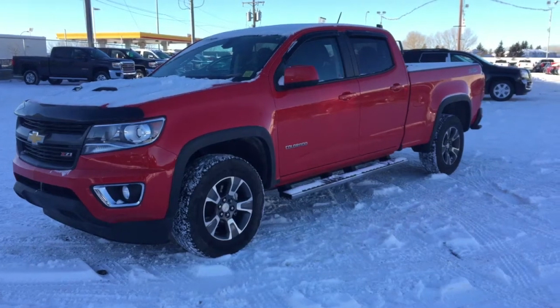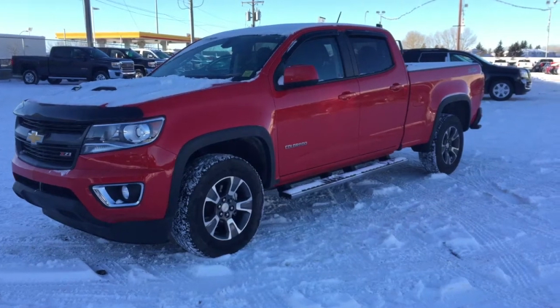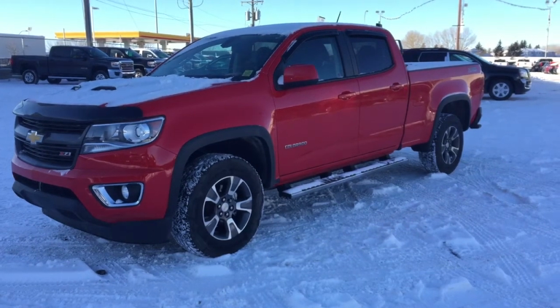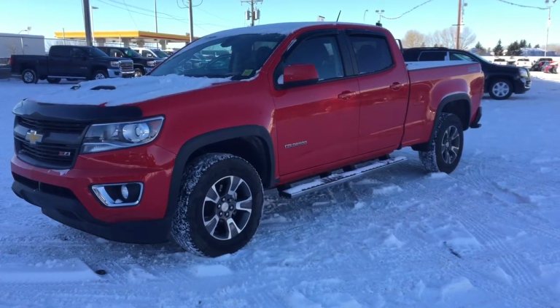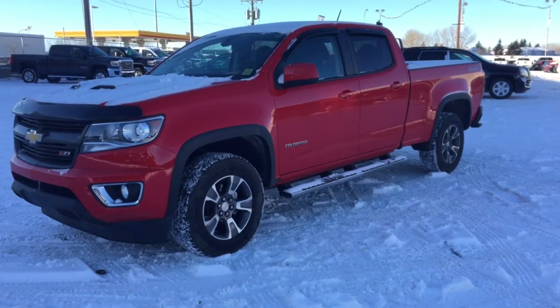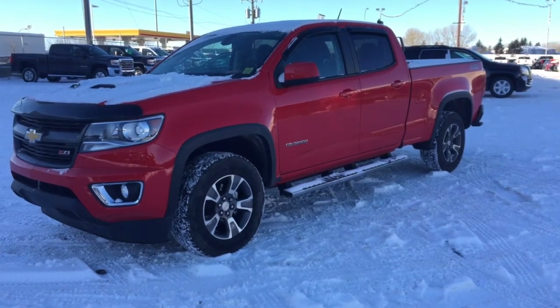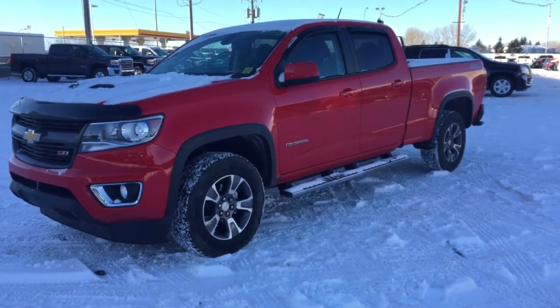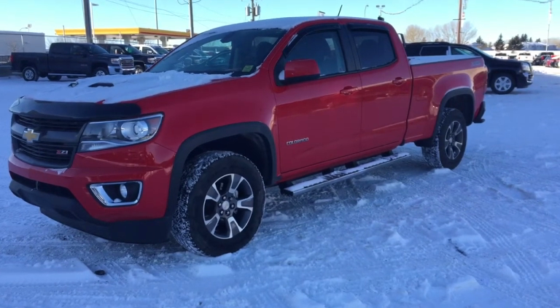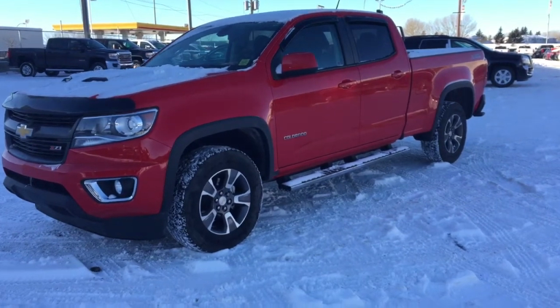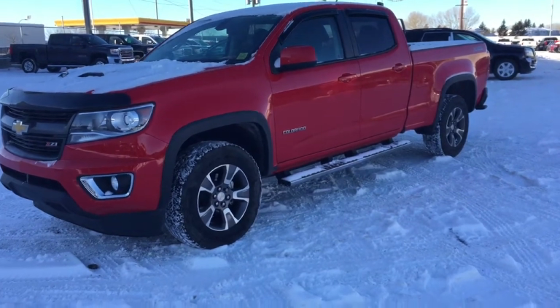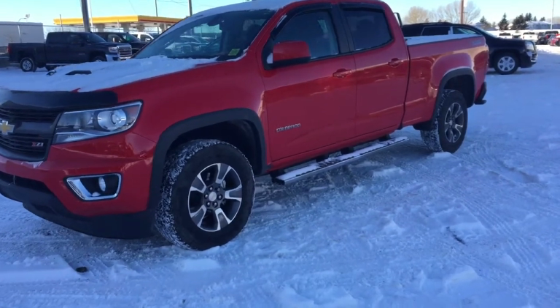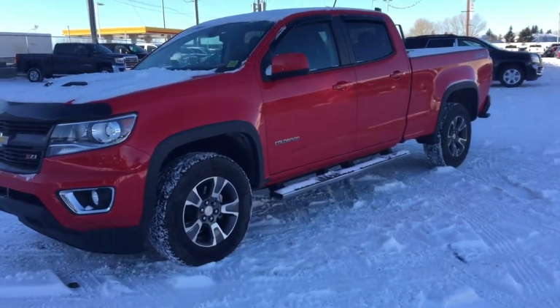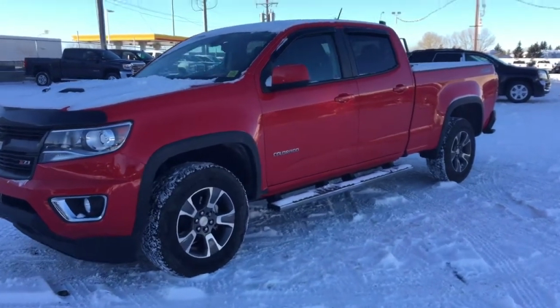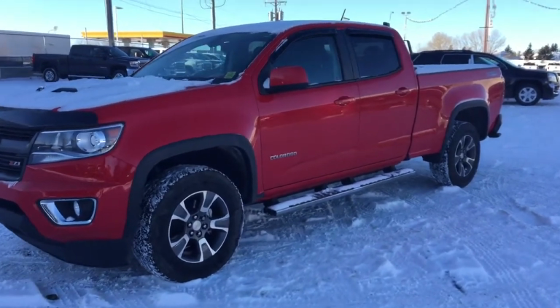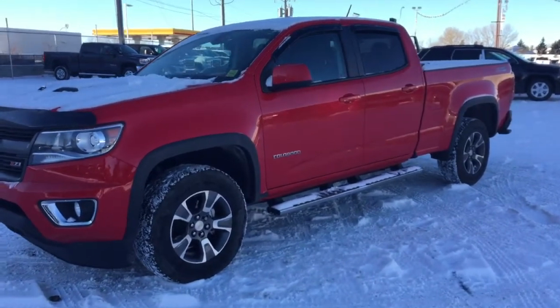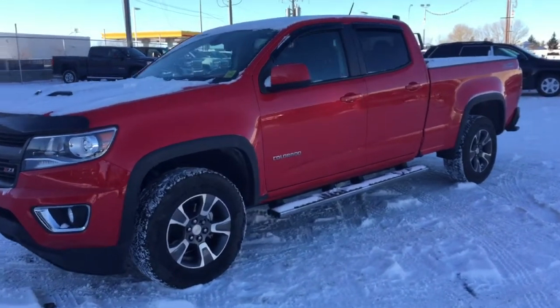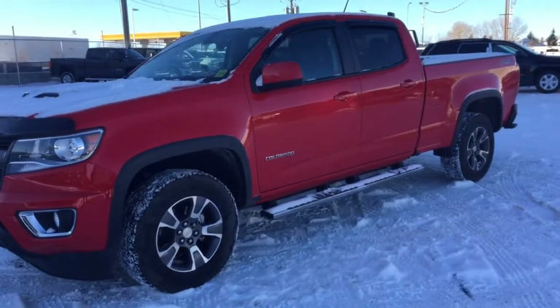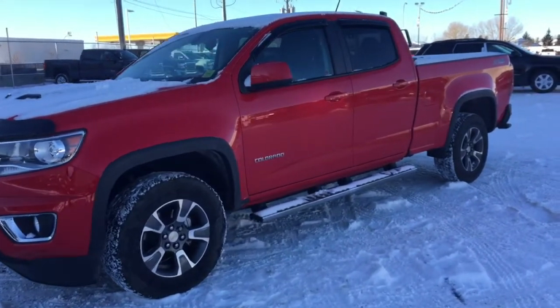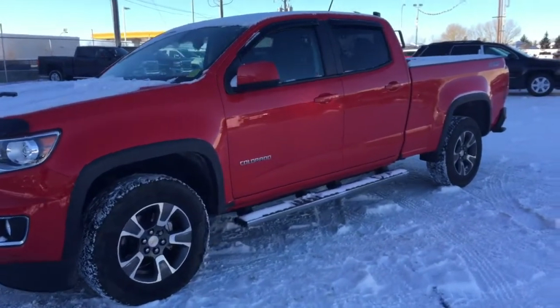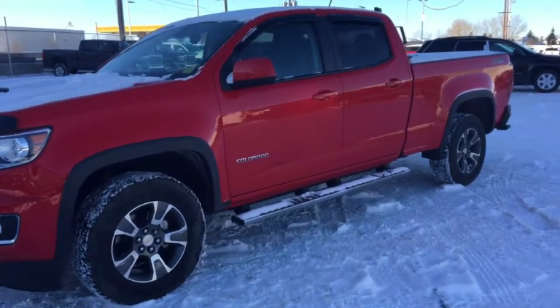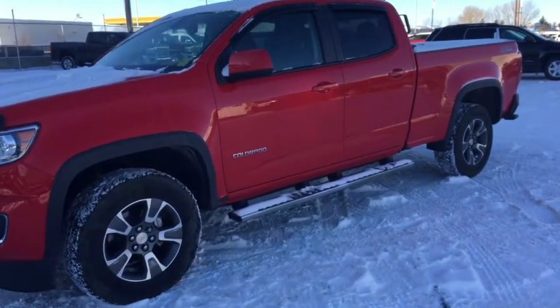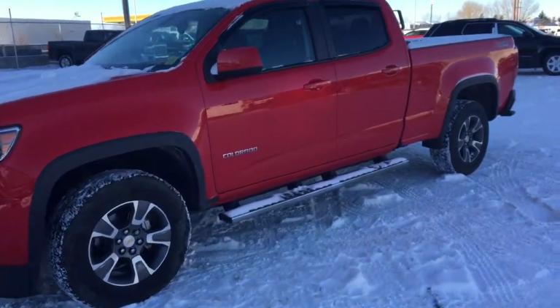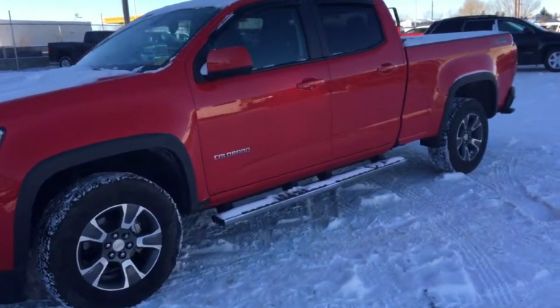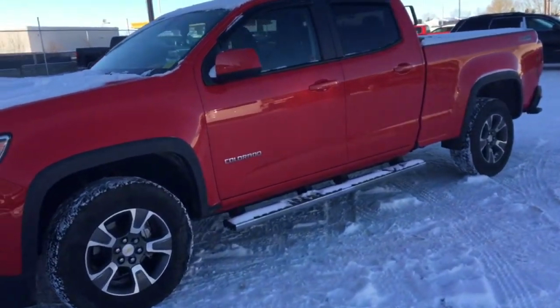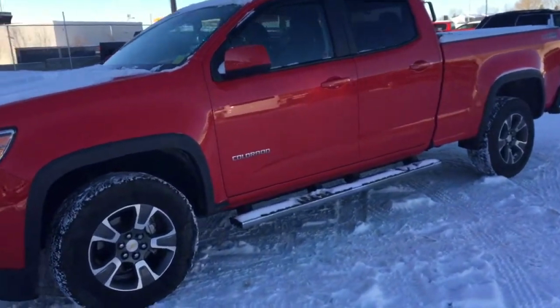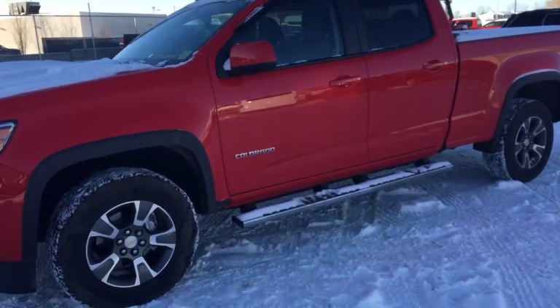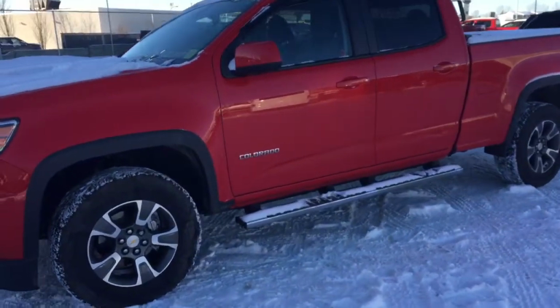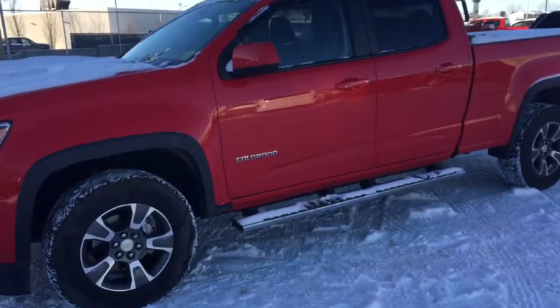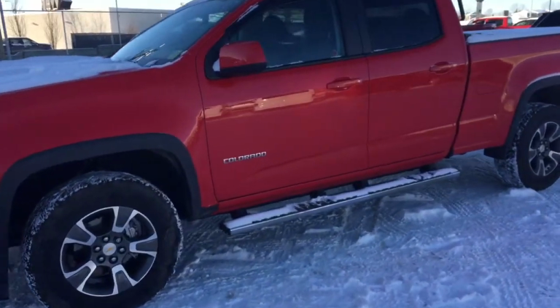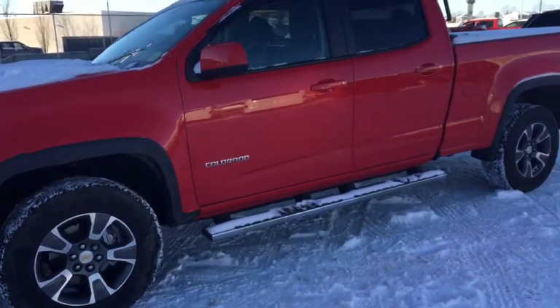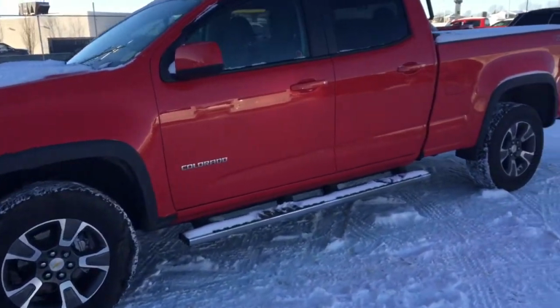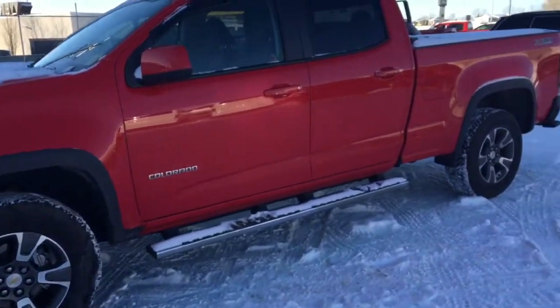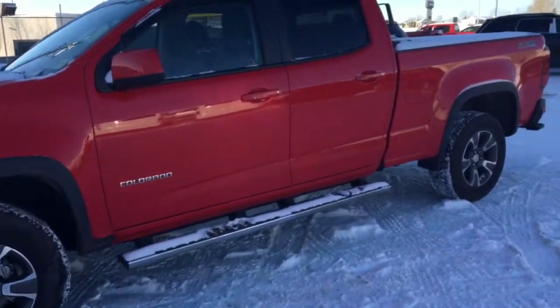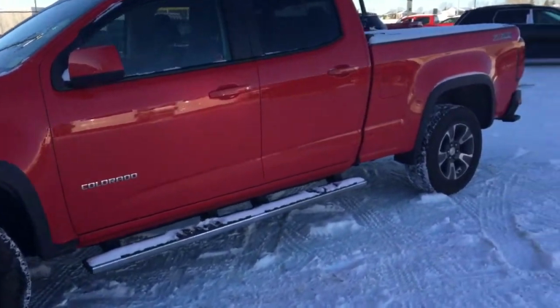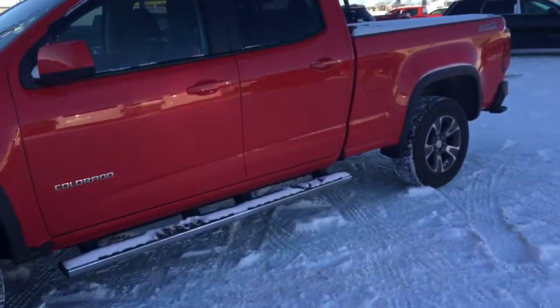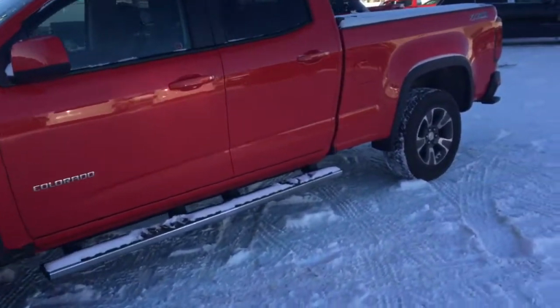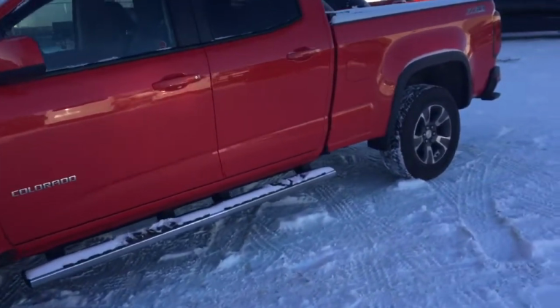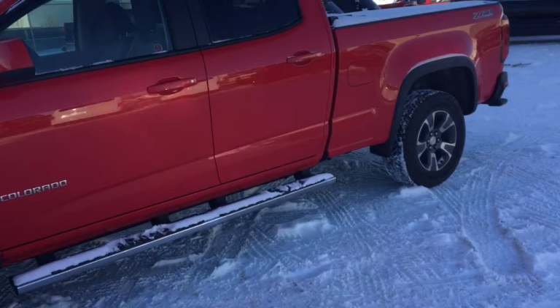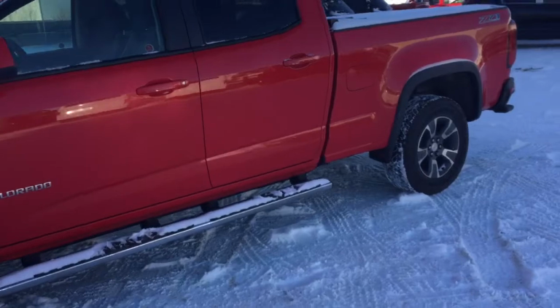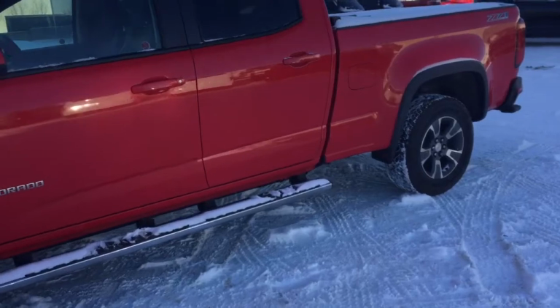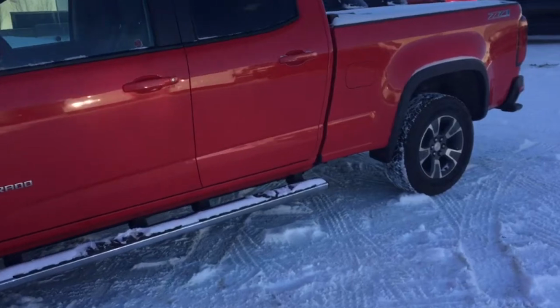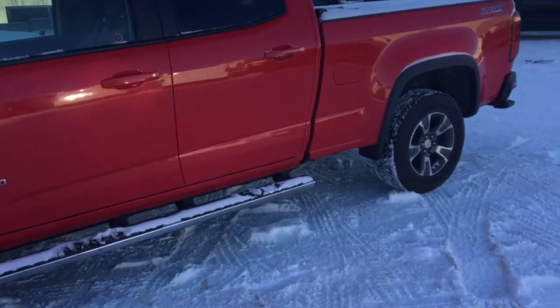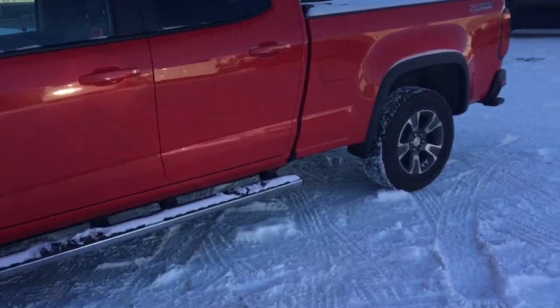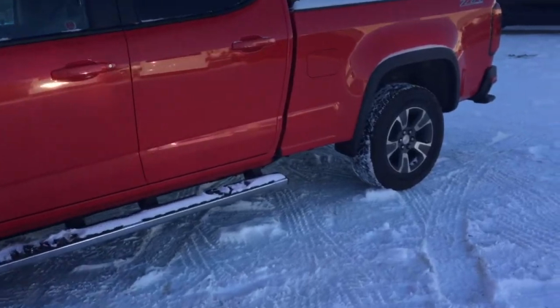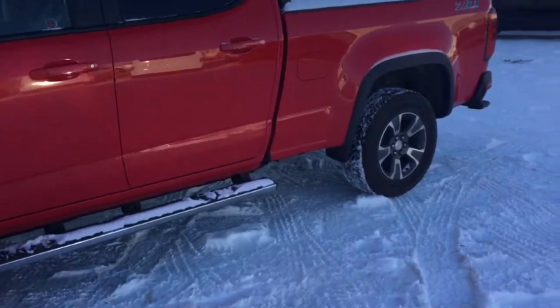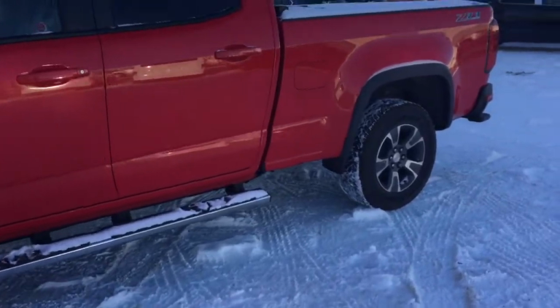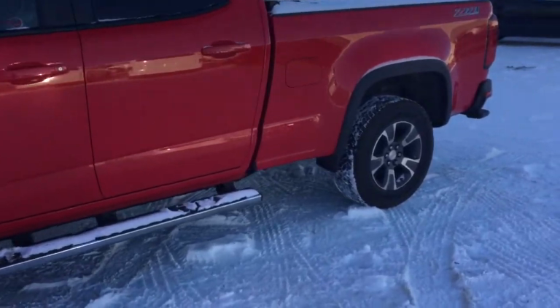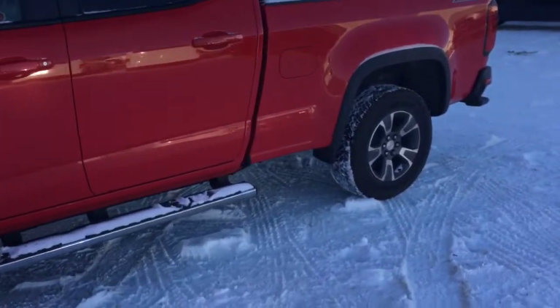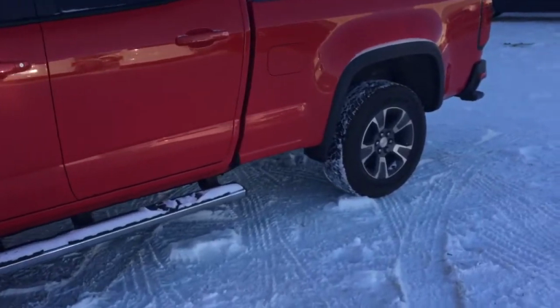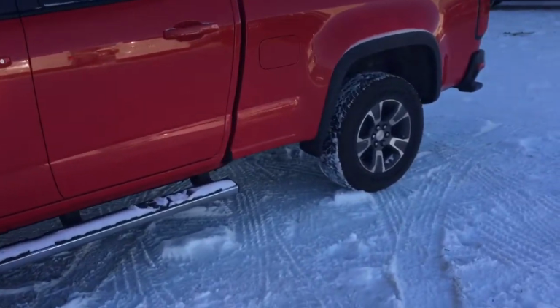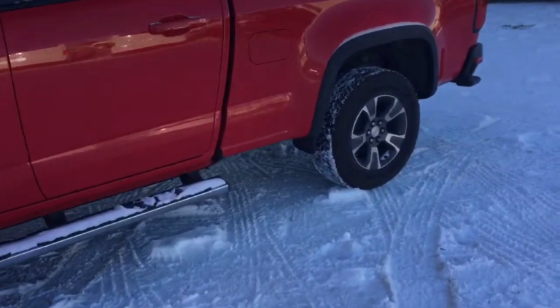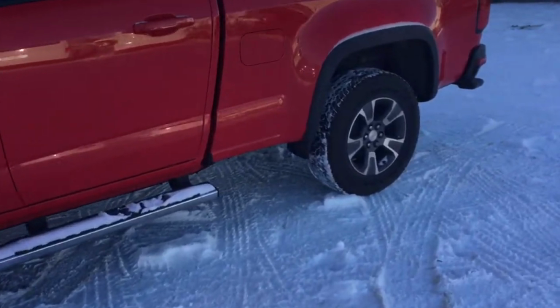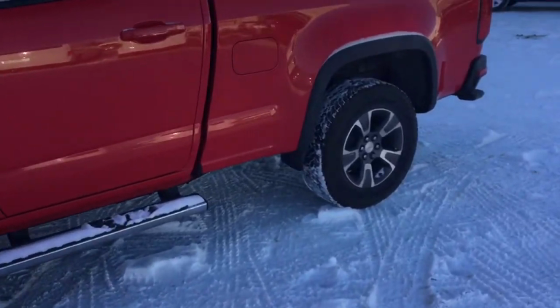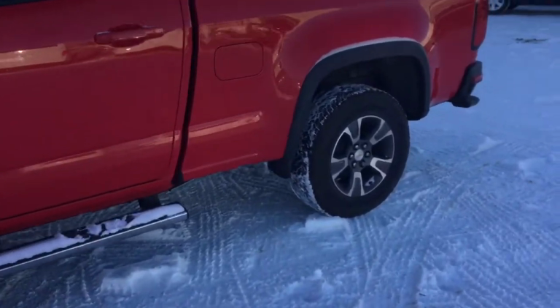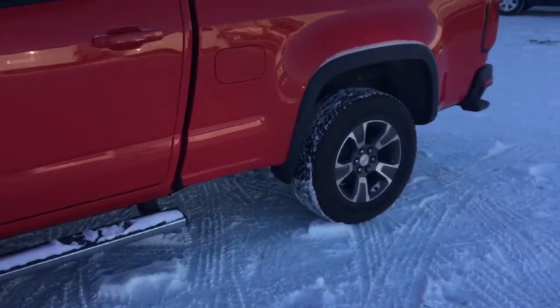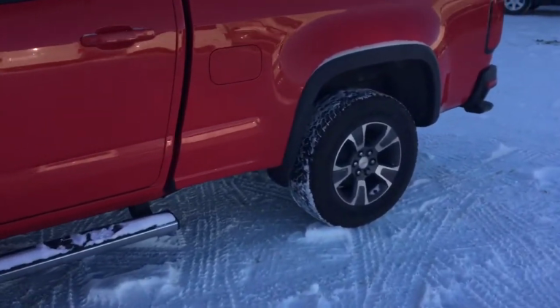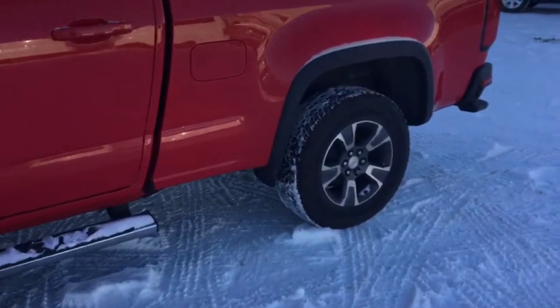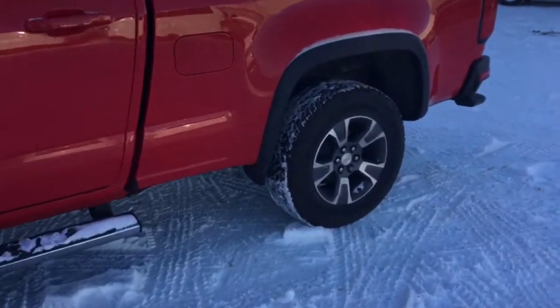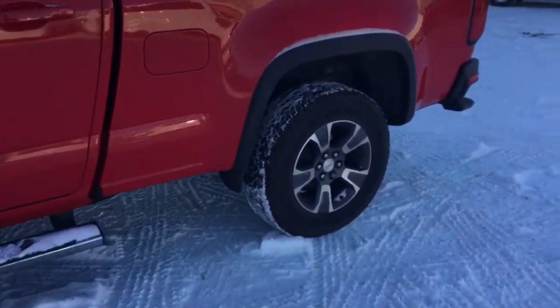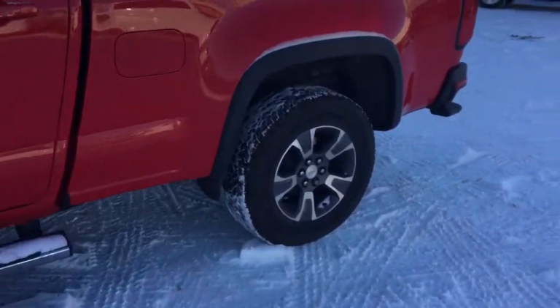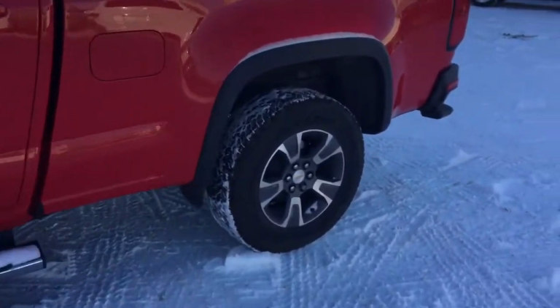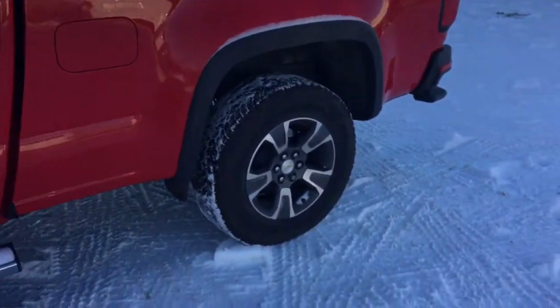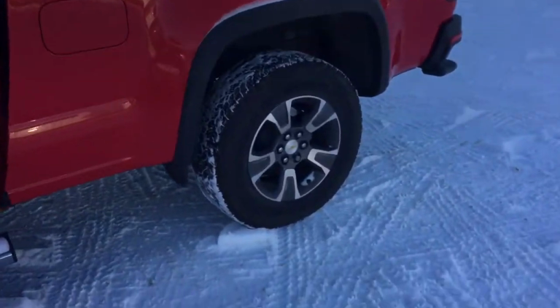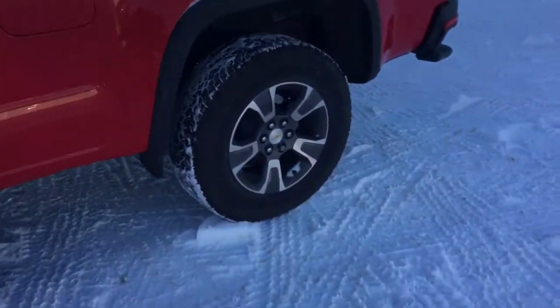Welcome to Davis Chevrolet. This is a pre-owned 2015 Chevy Colorado in the color red.